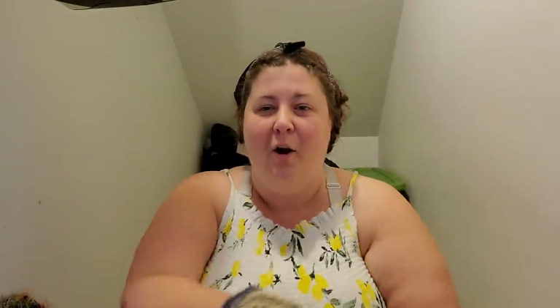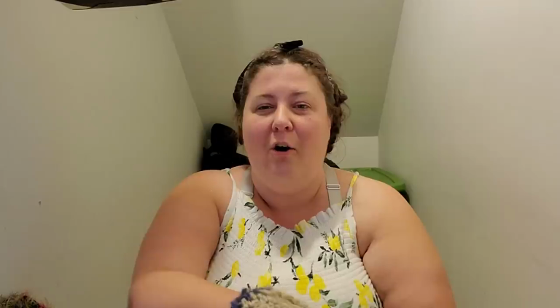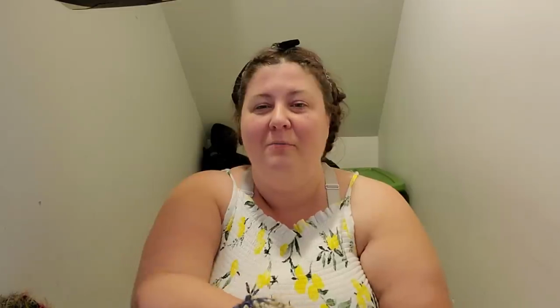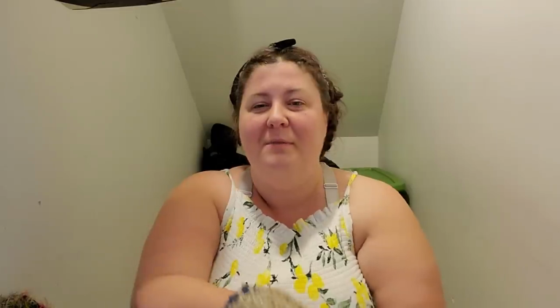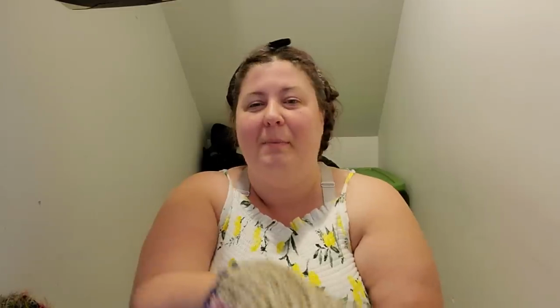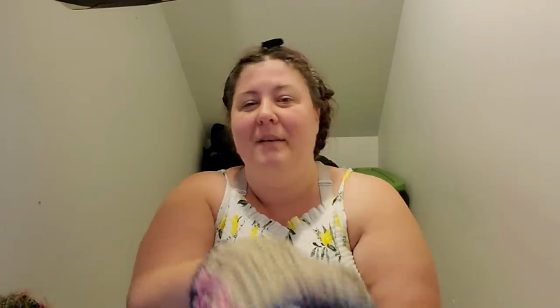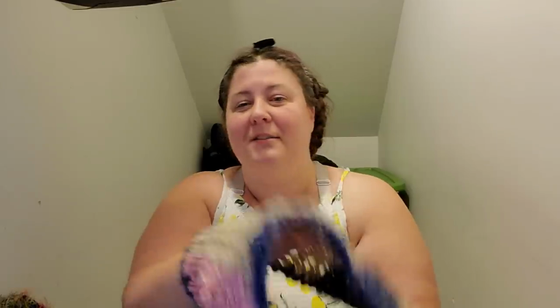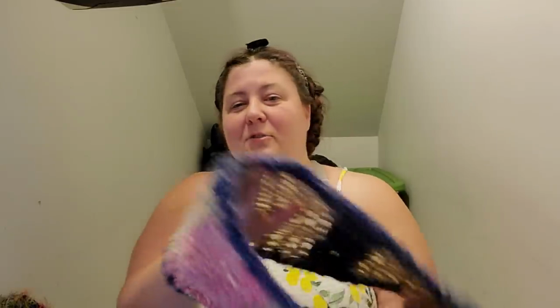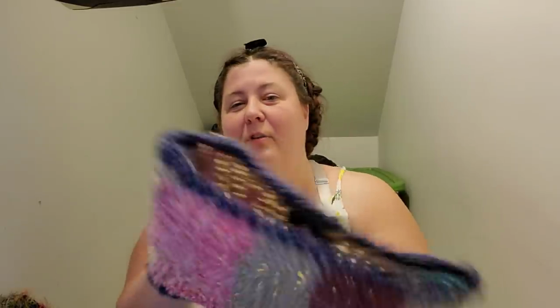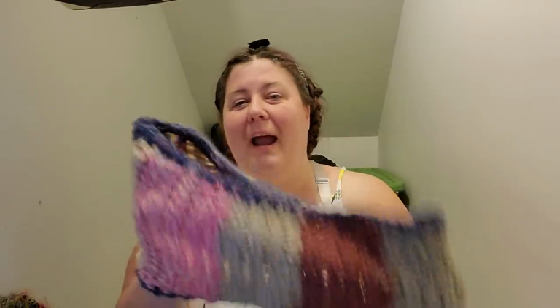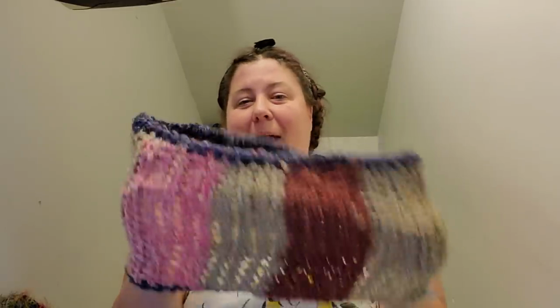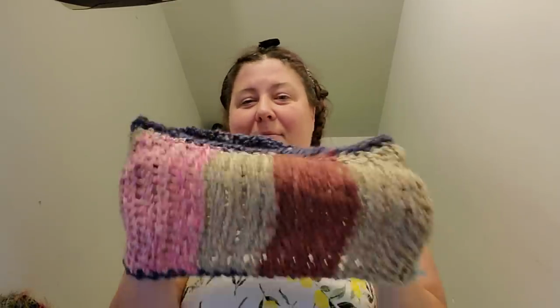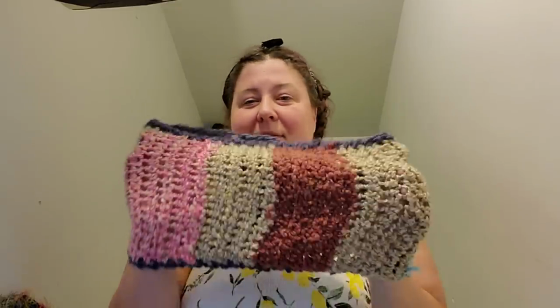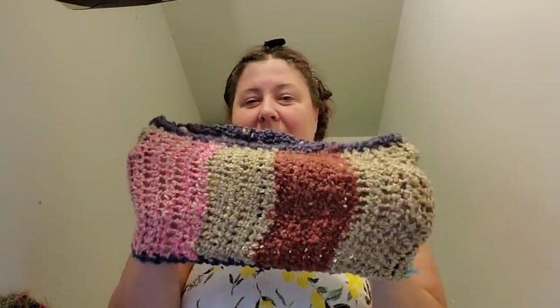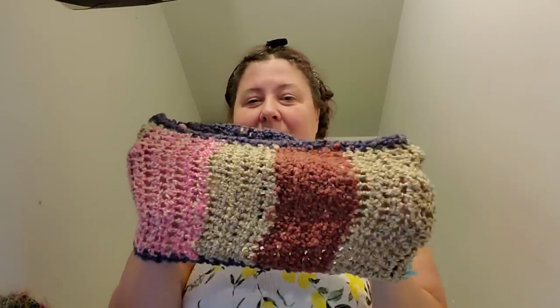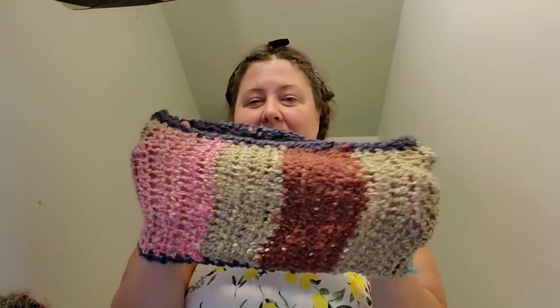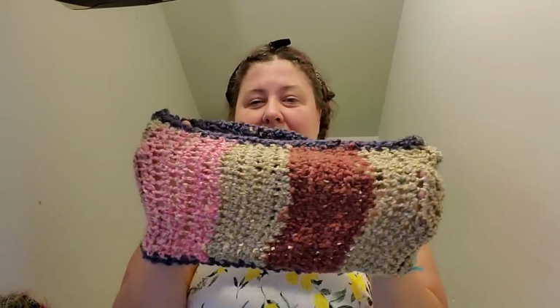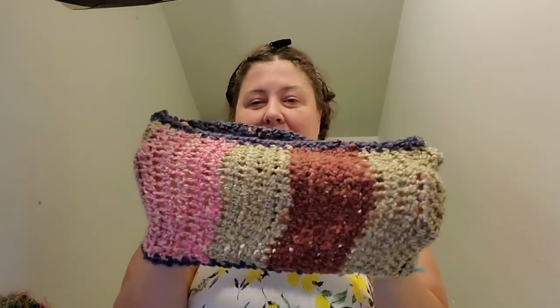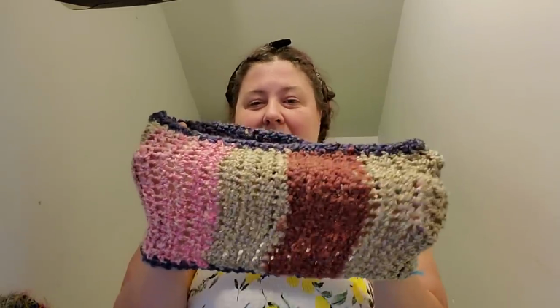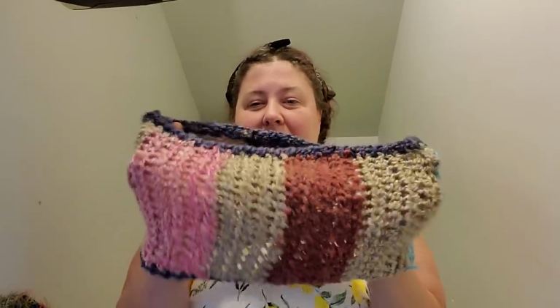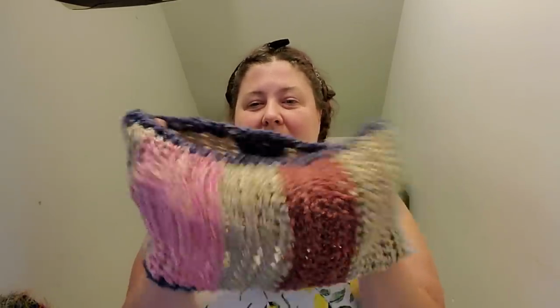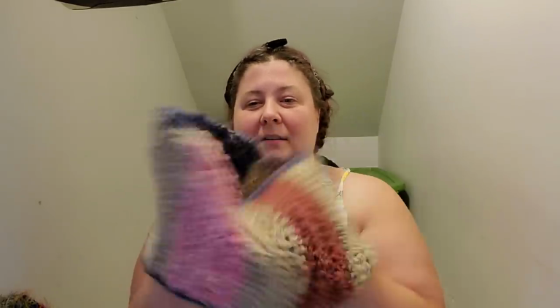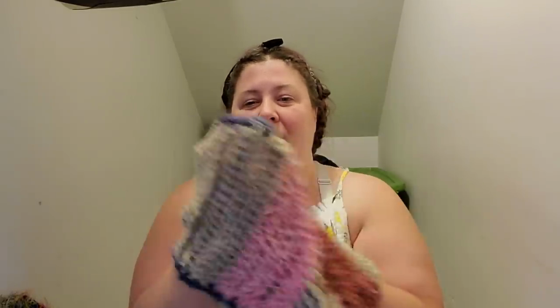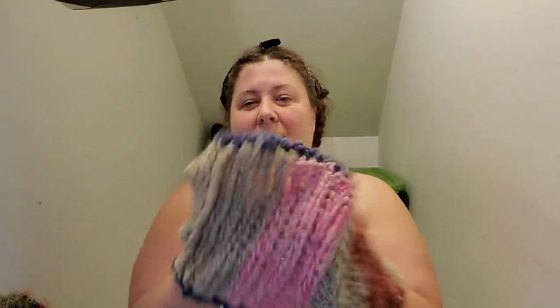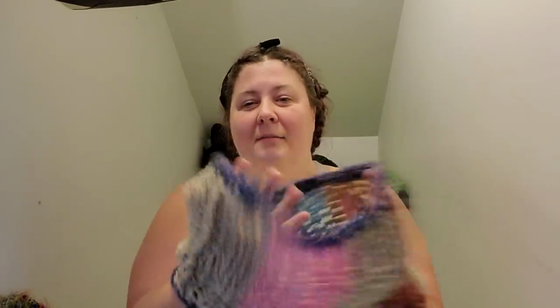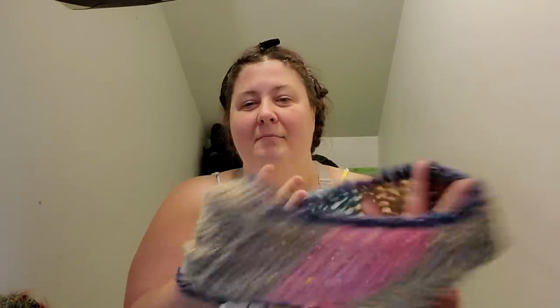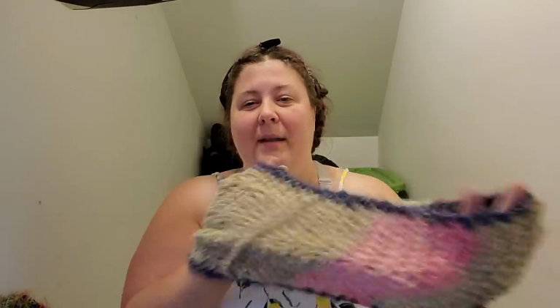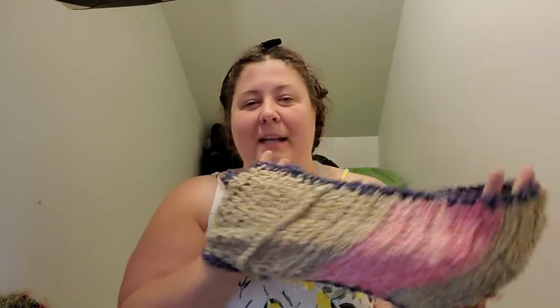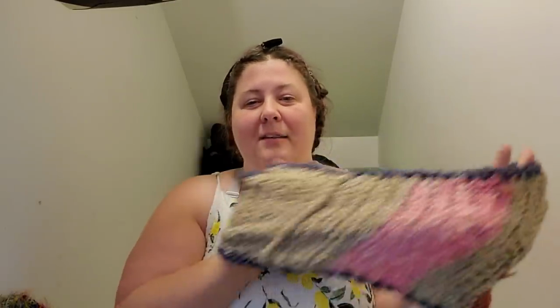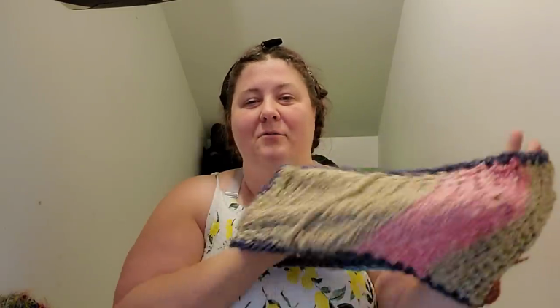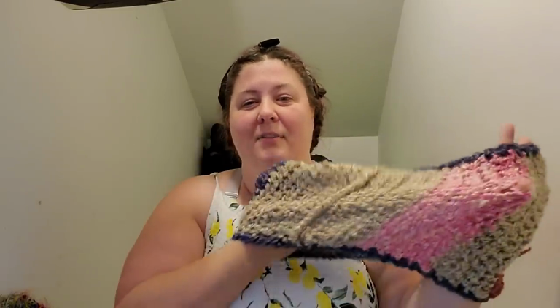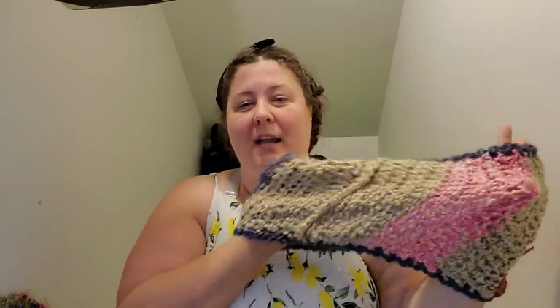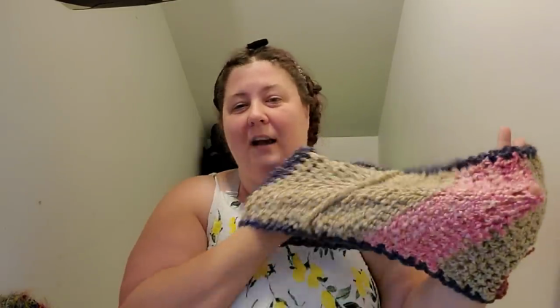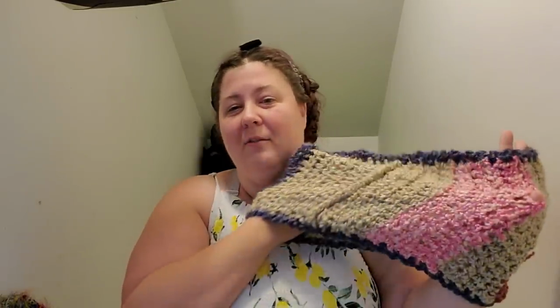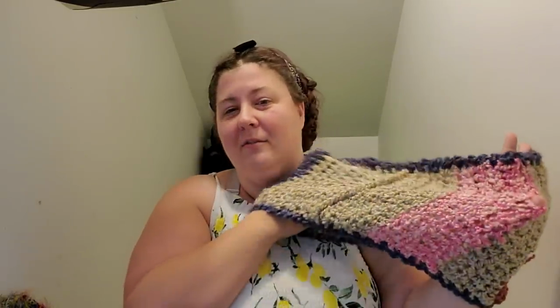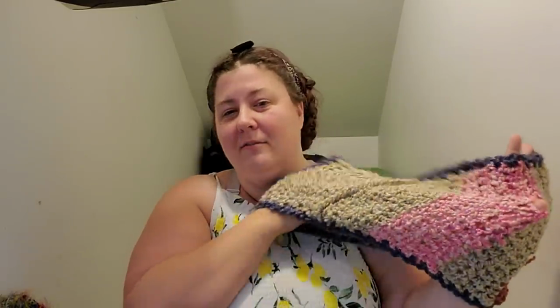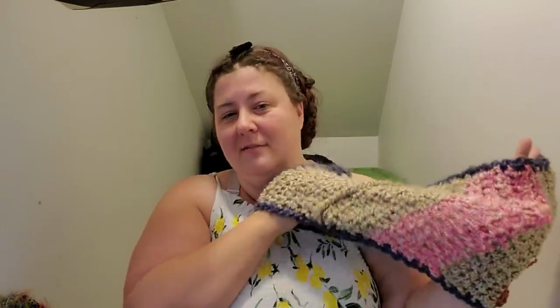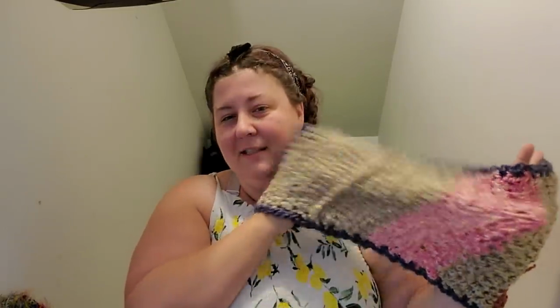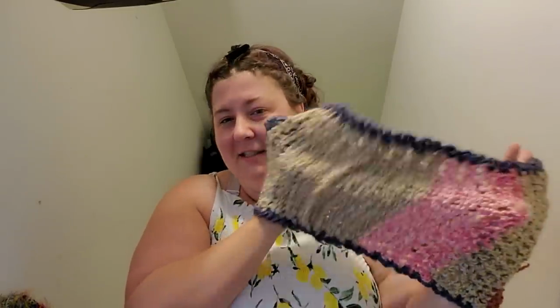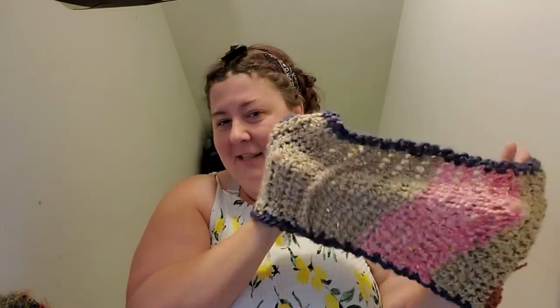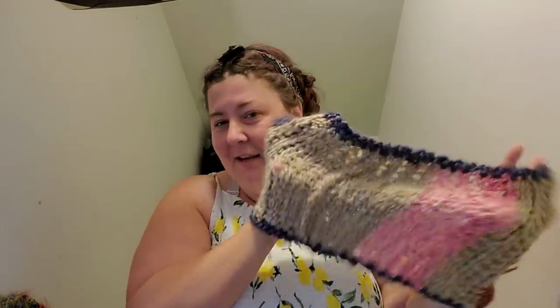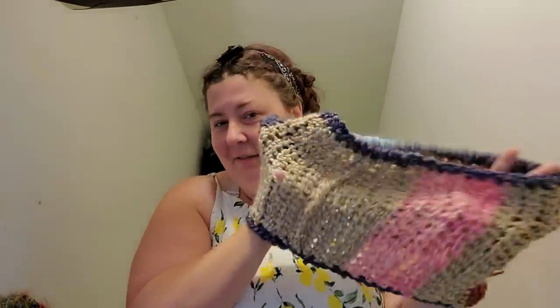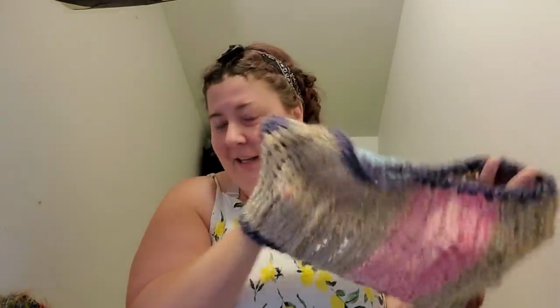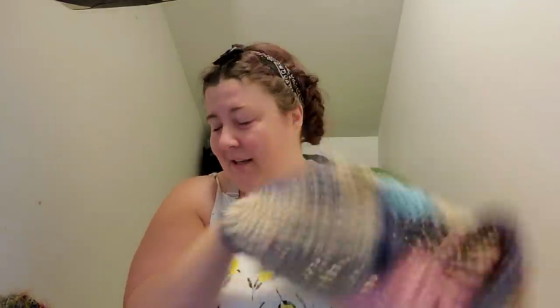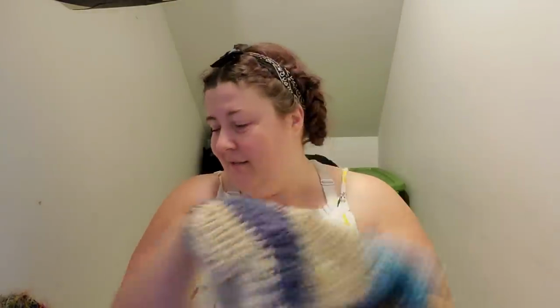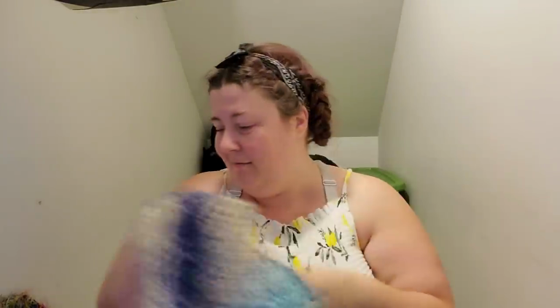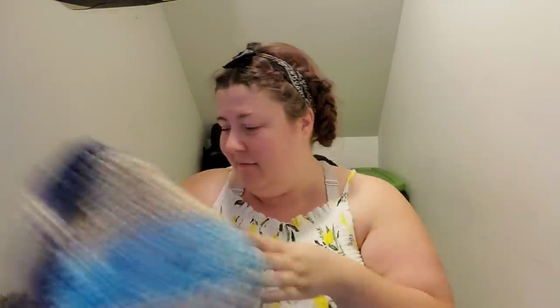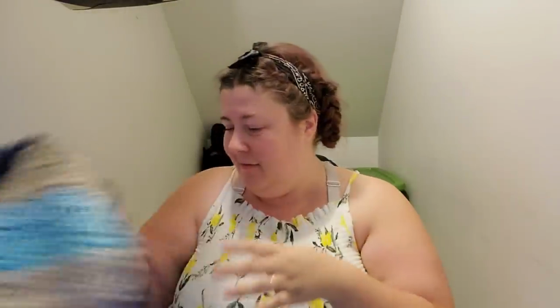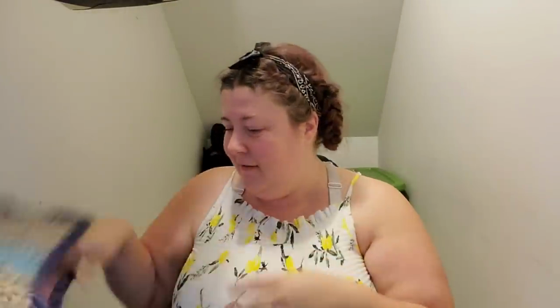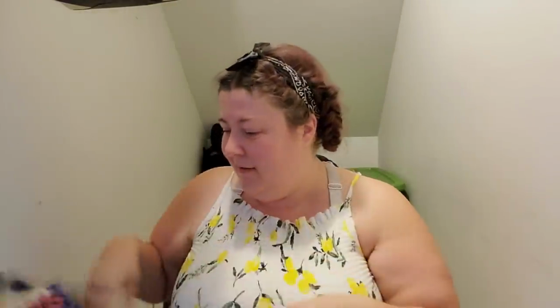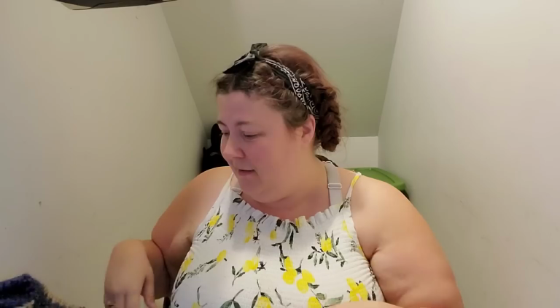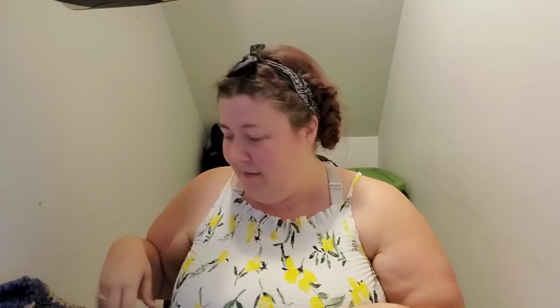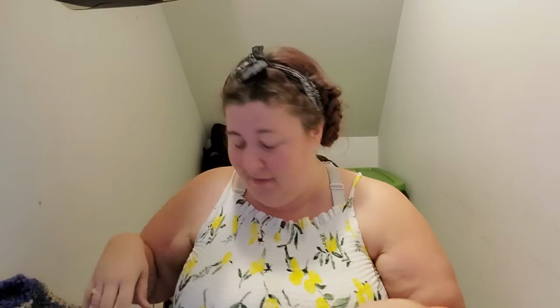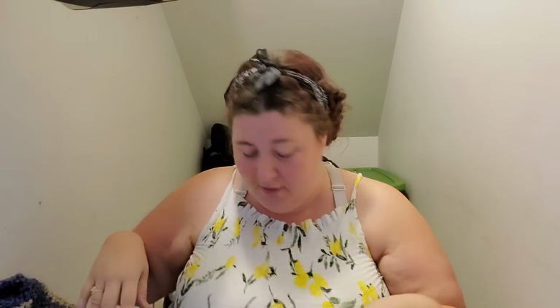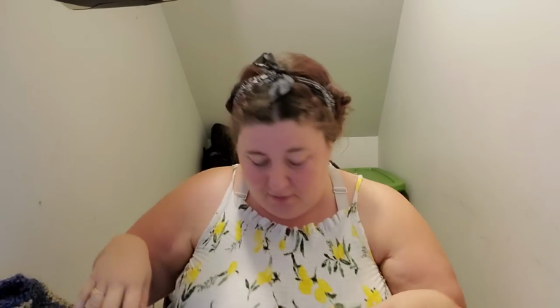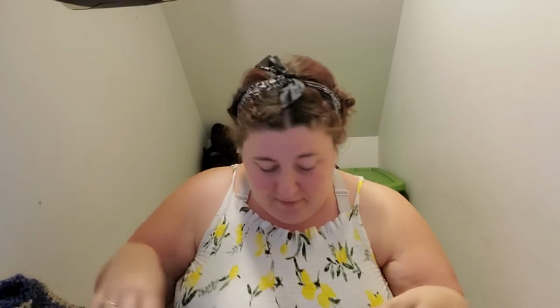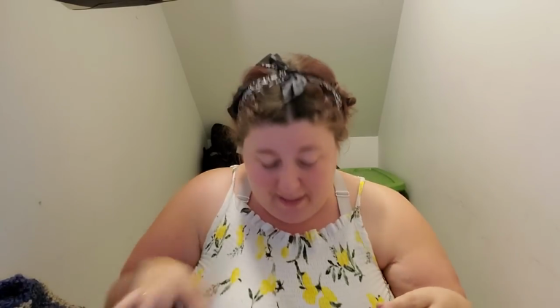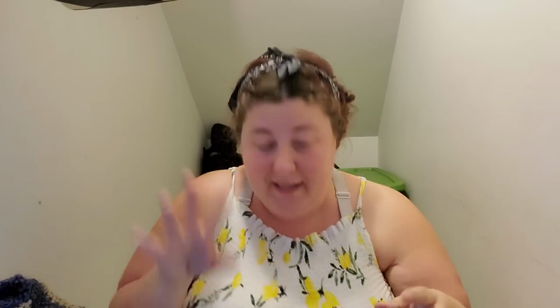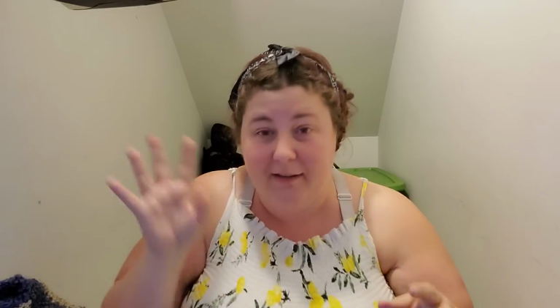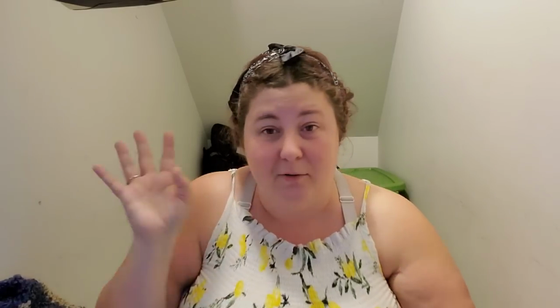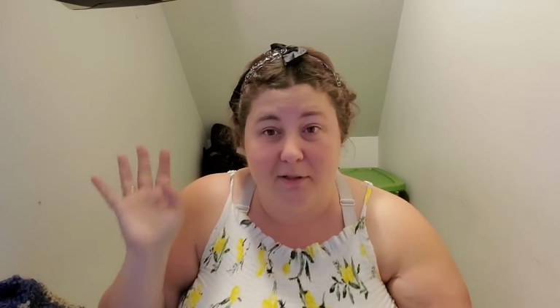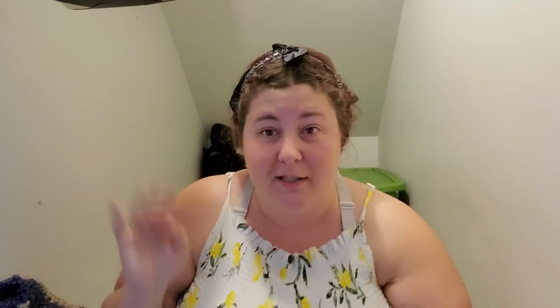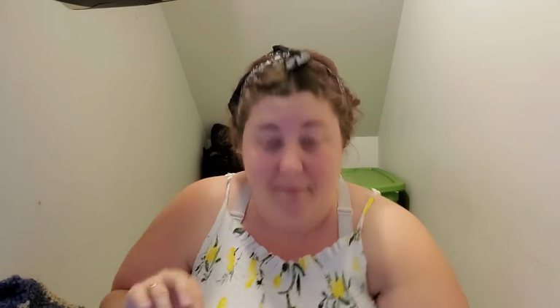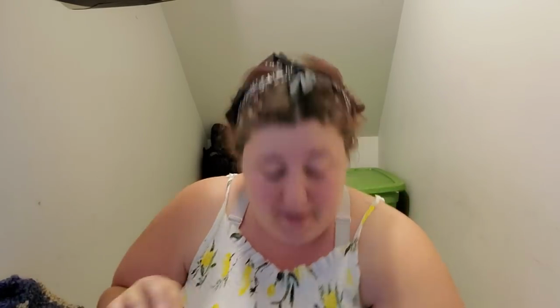This is homespun scraps made into a cowl - this is definitely getting donated.